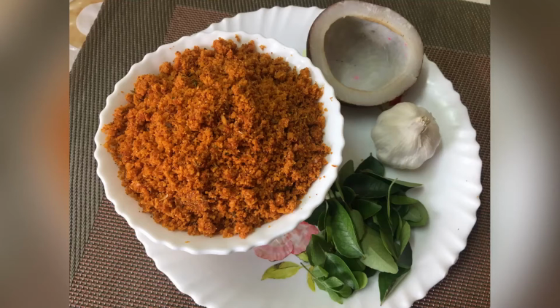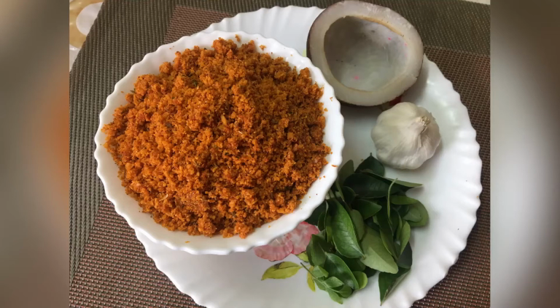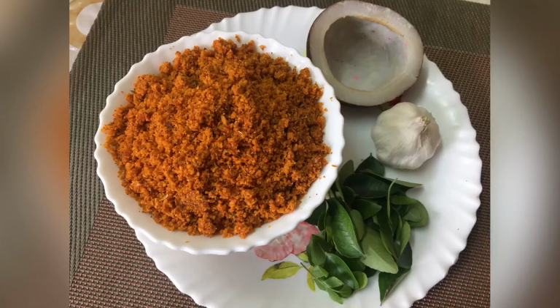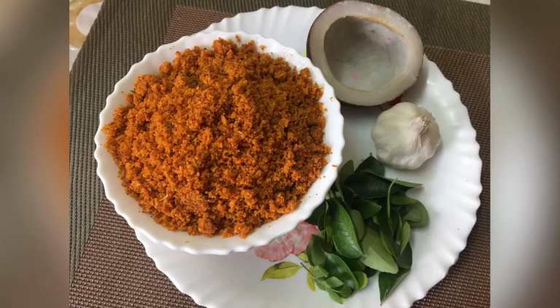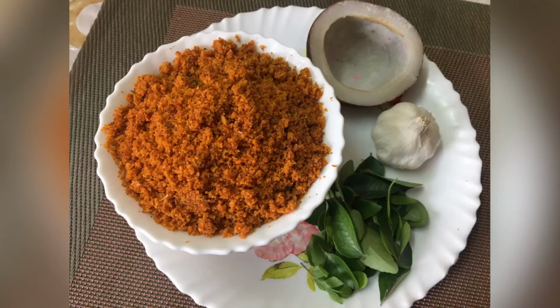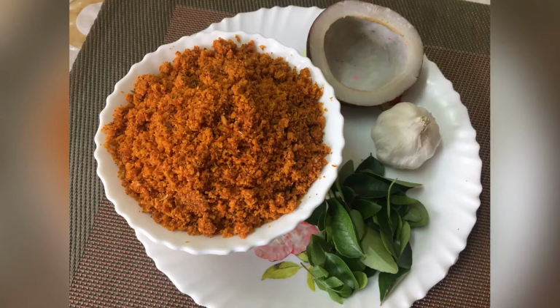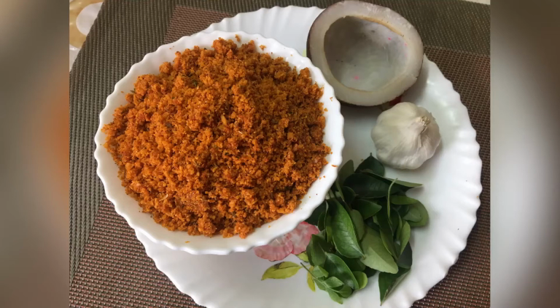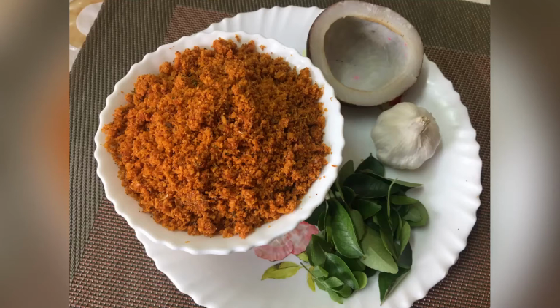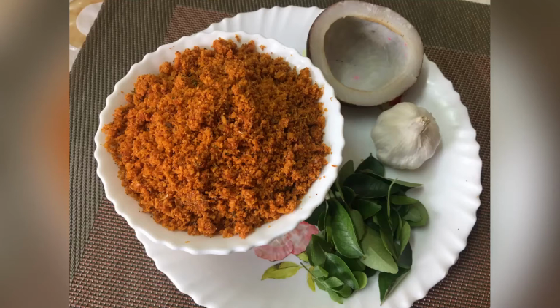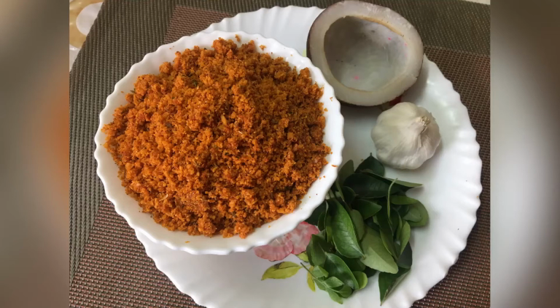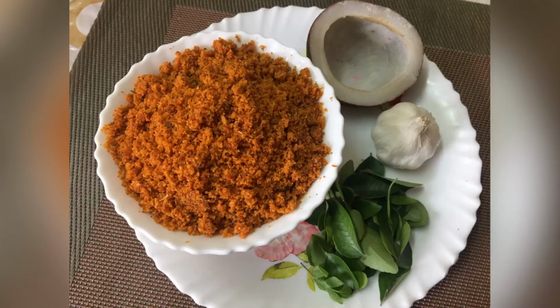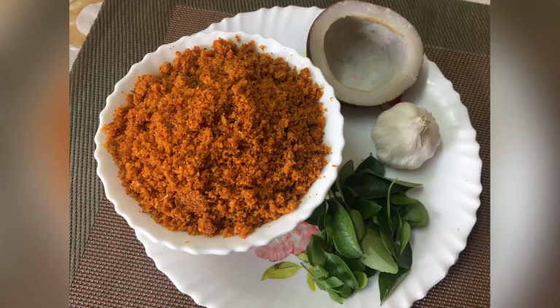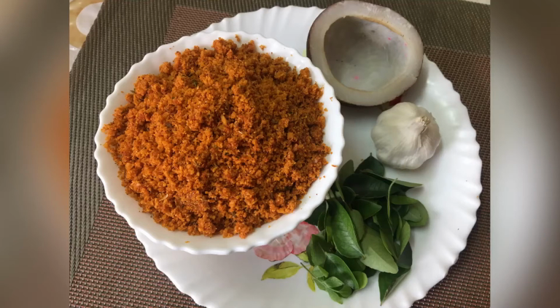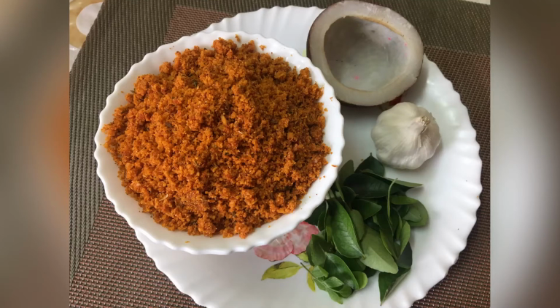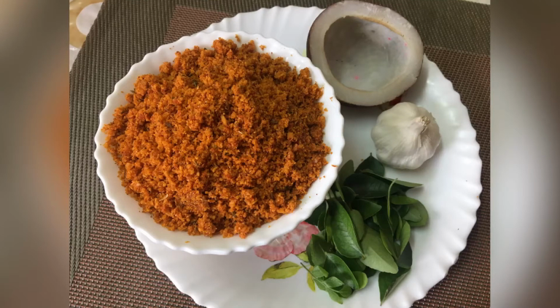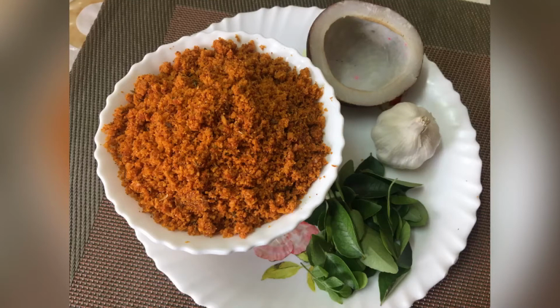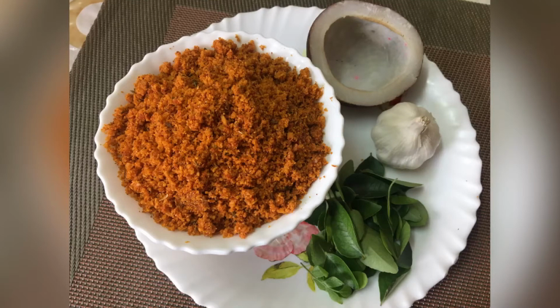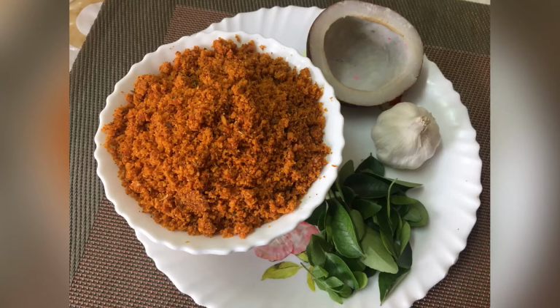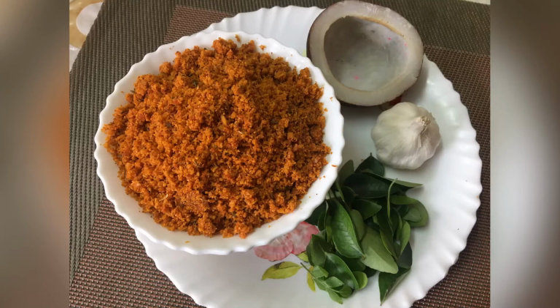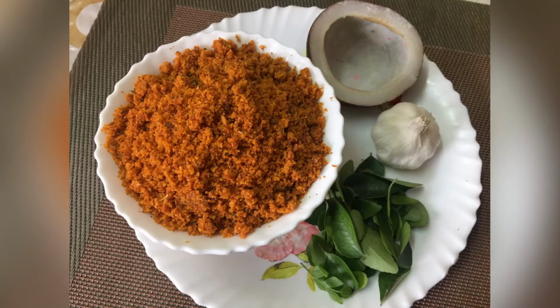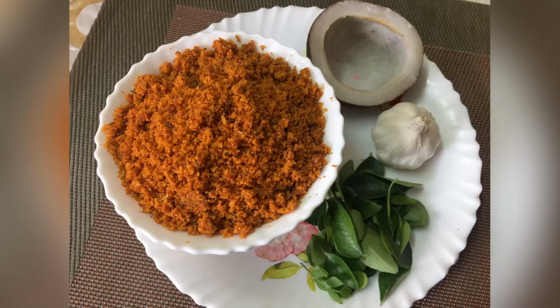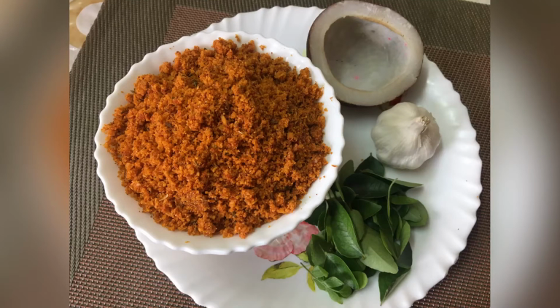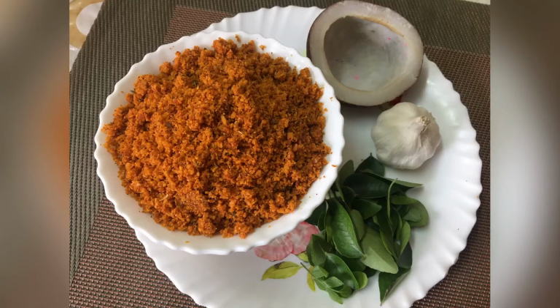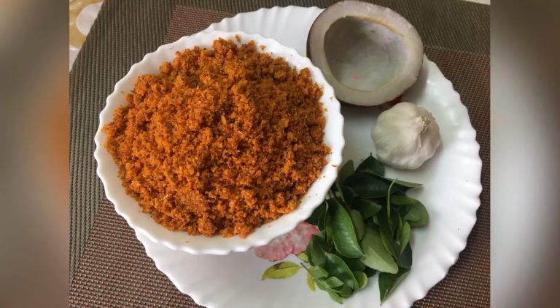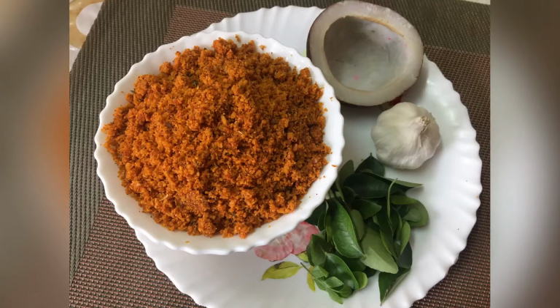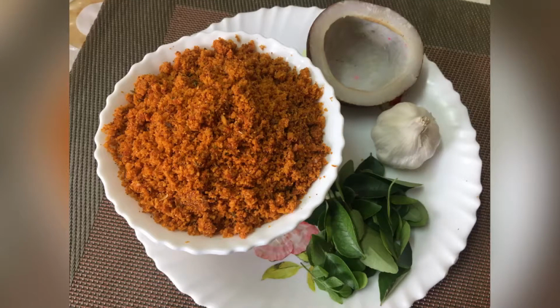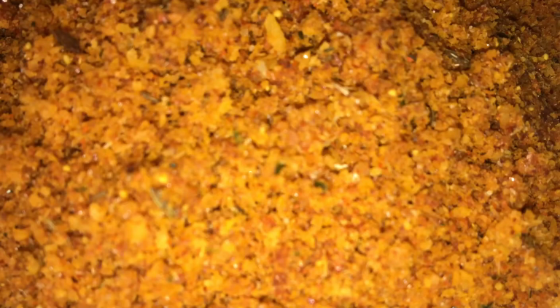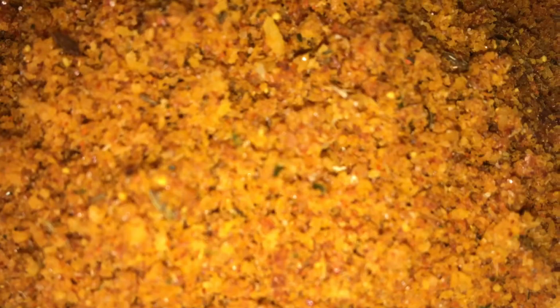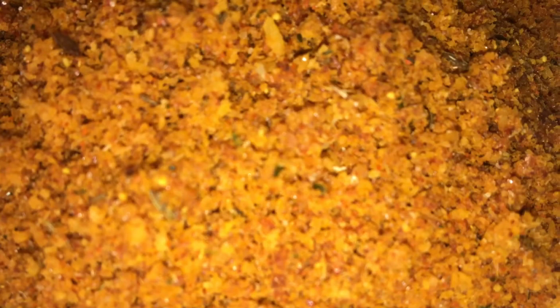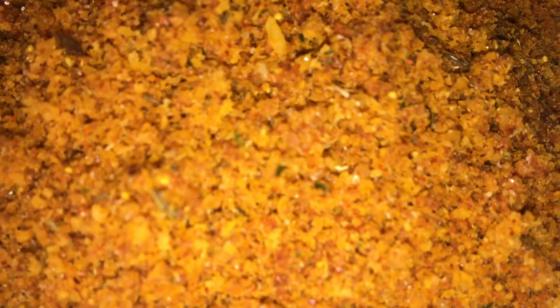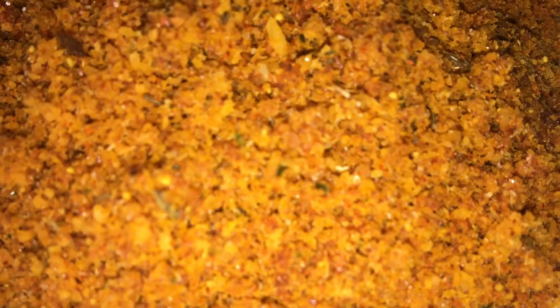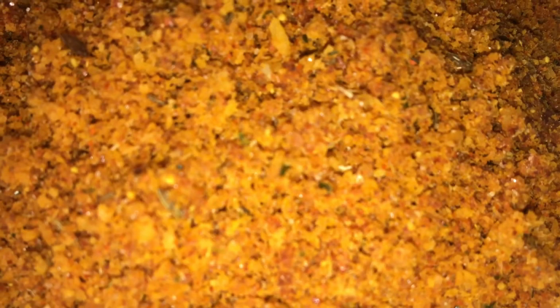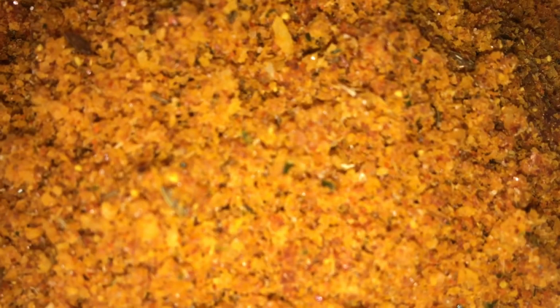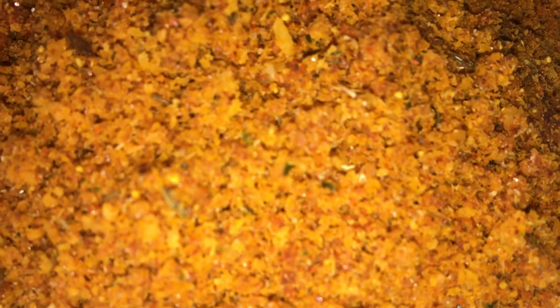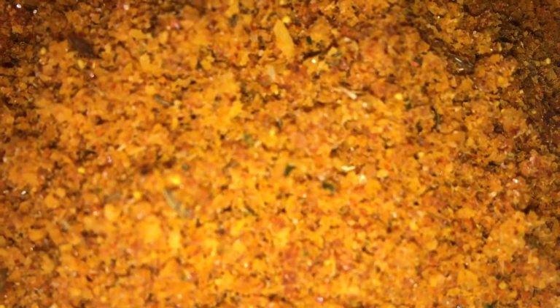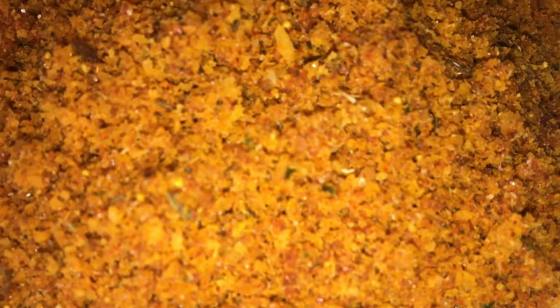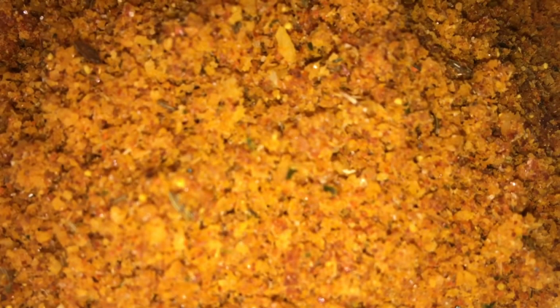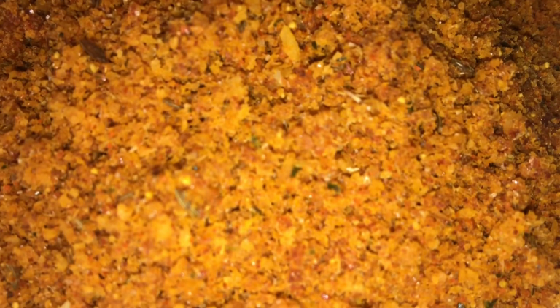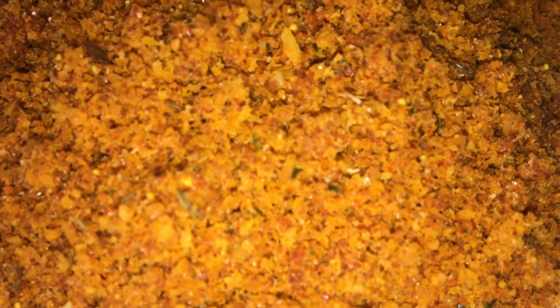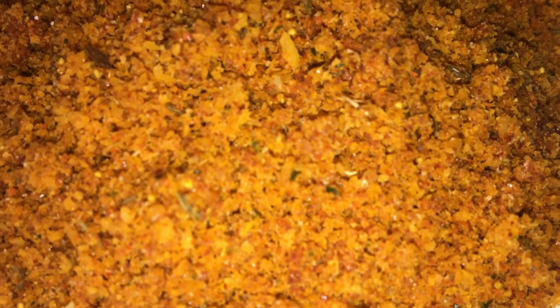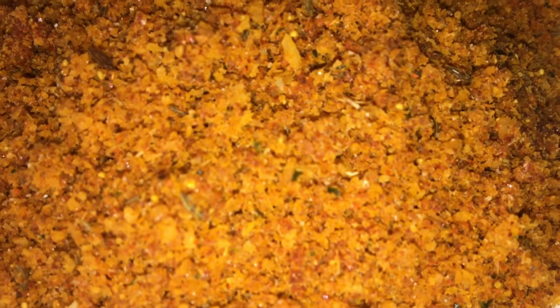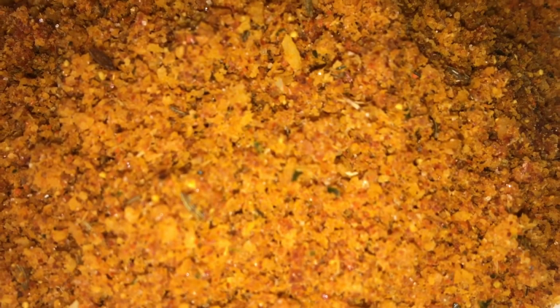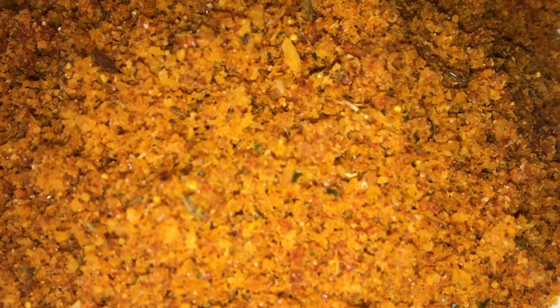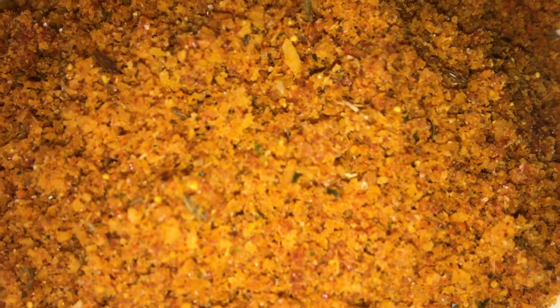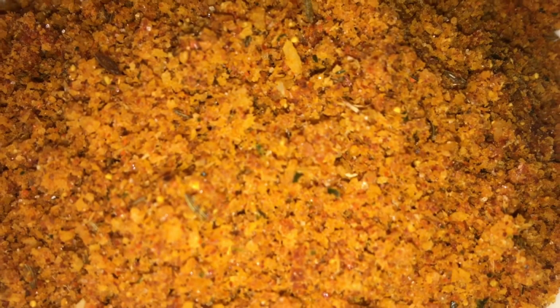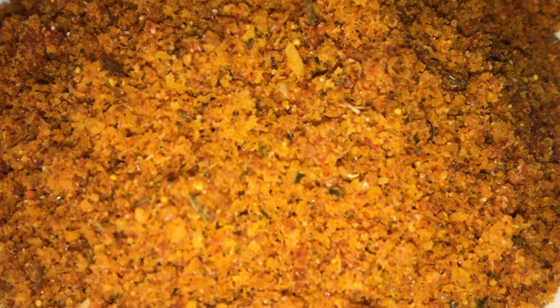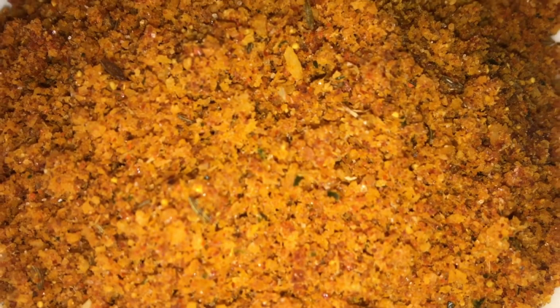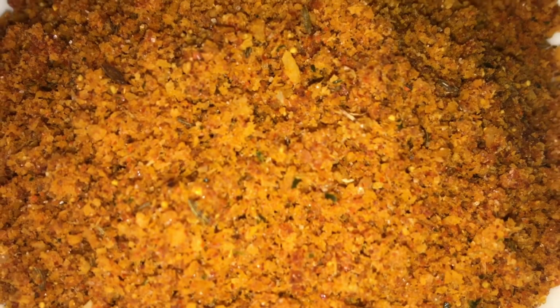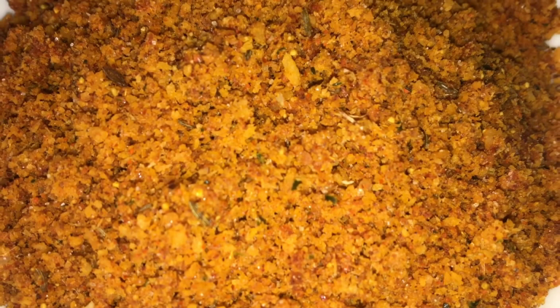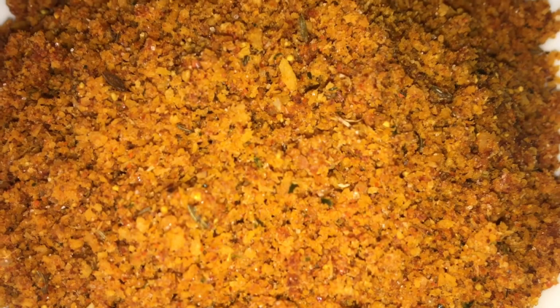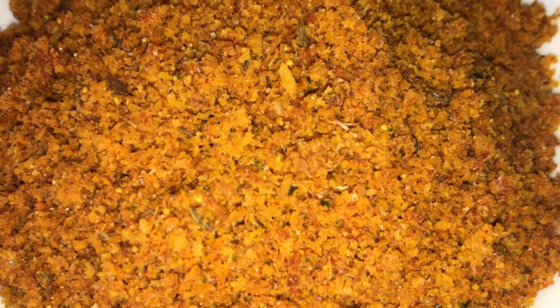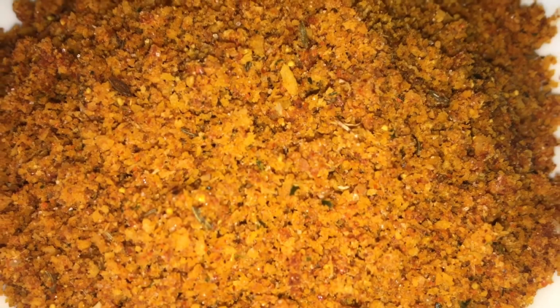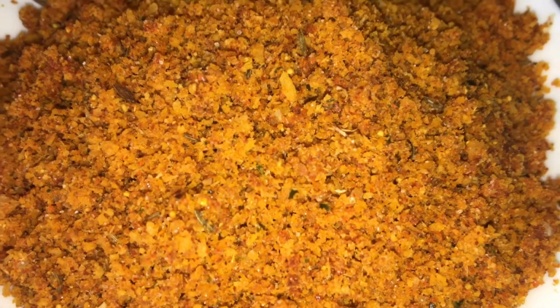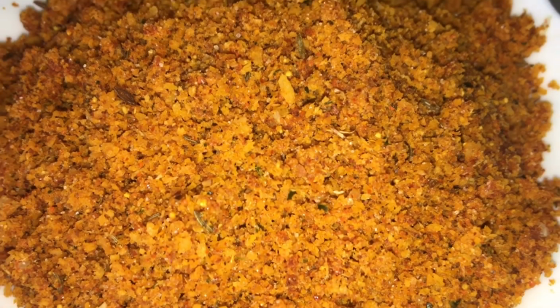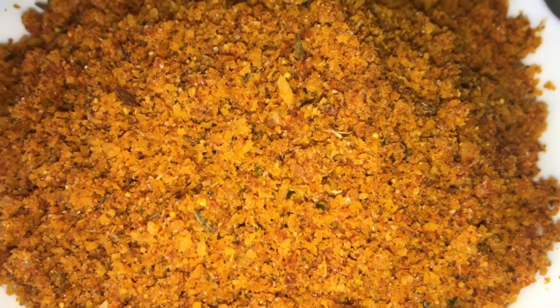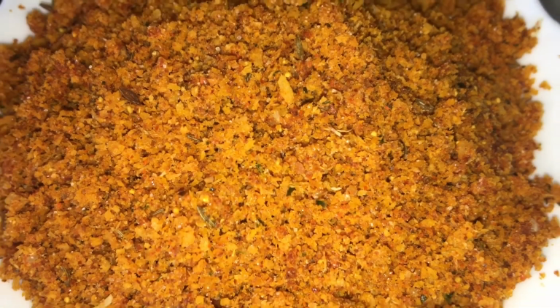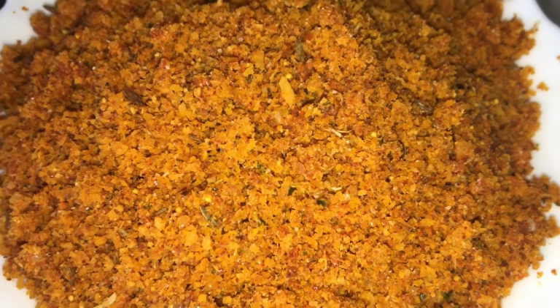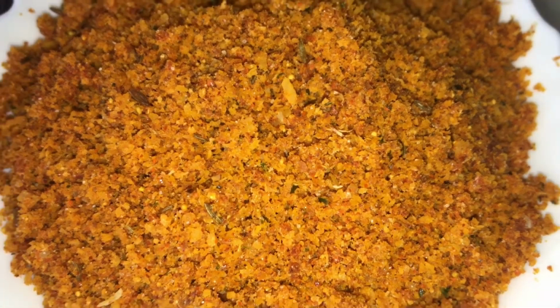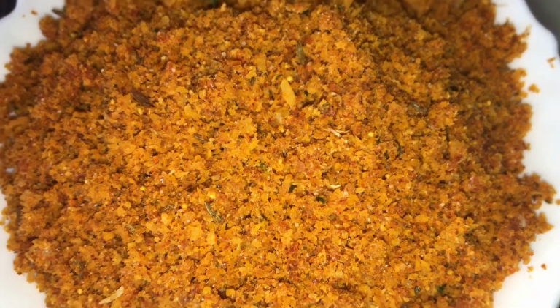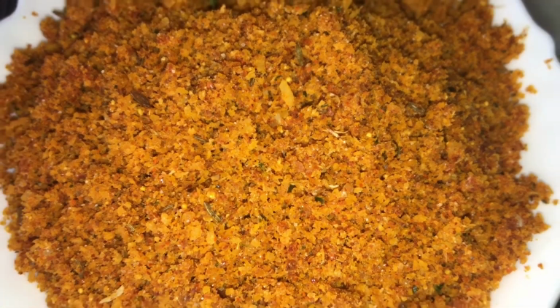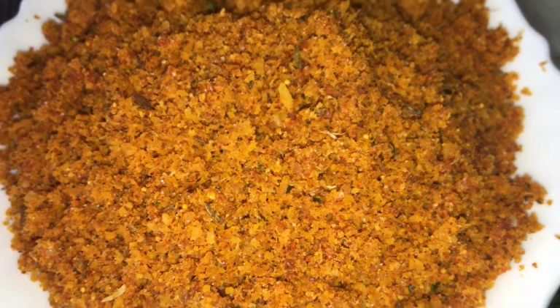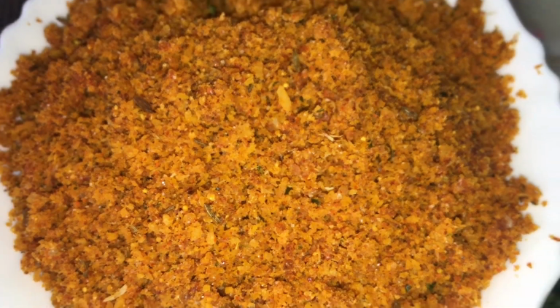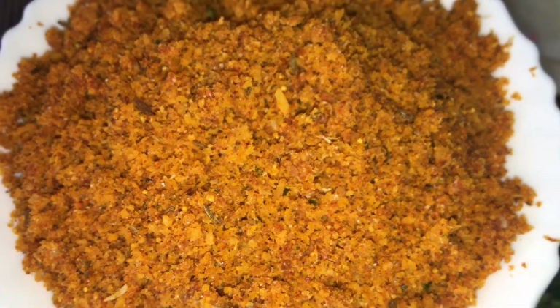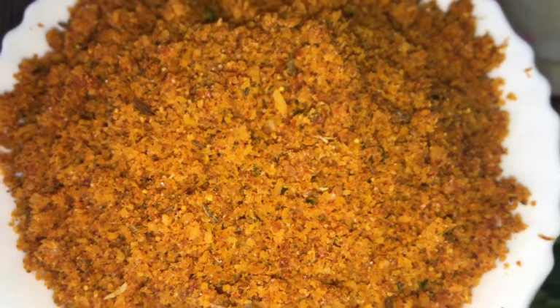Hello friends, welcome back to my channel. We are going to do a lot of recipes. It's very simple and very good.